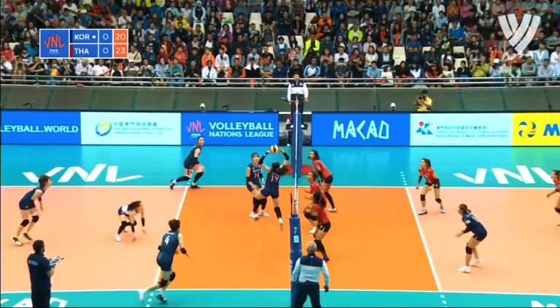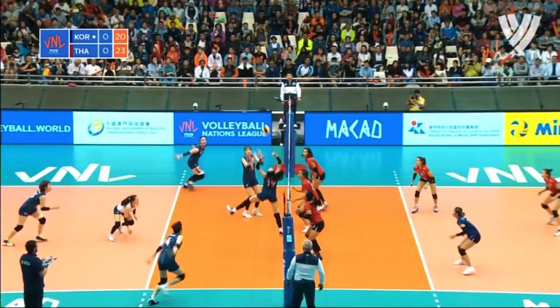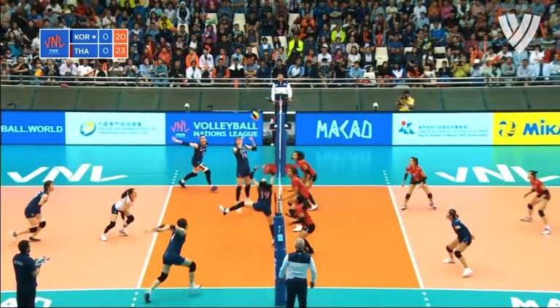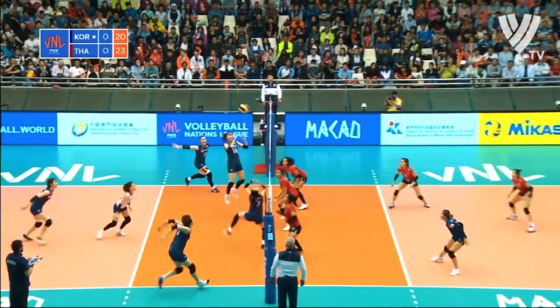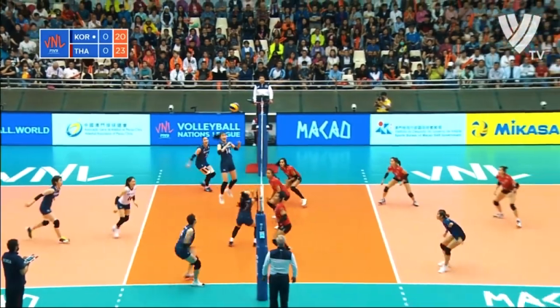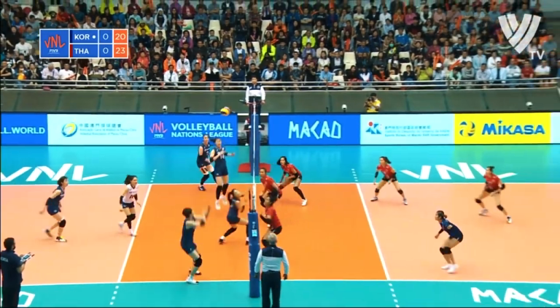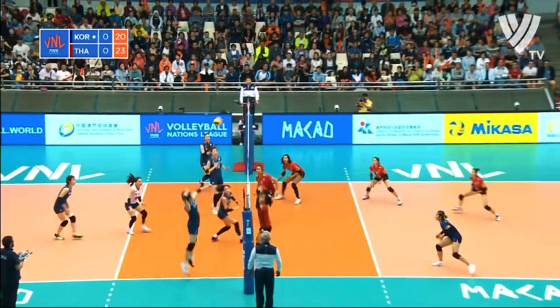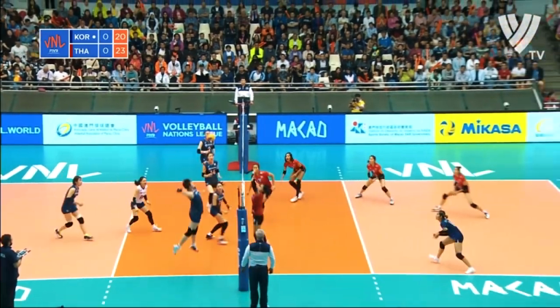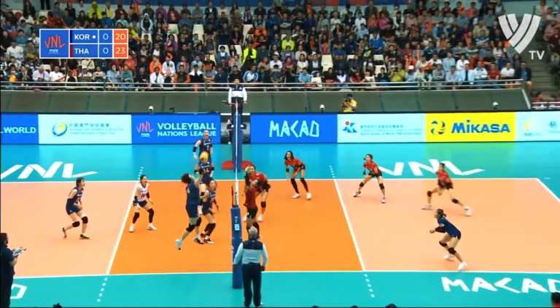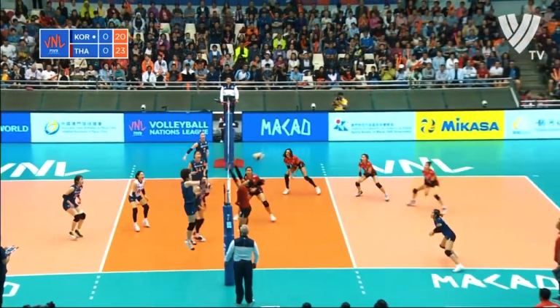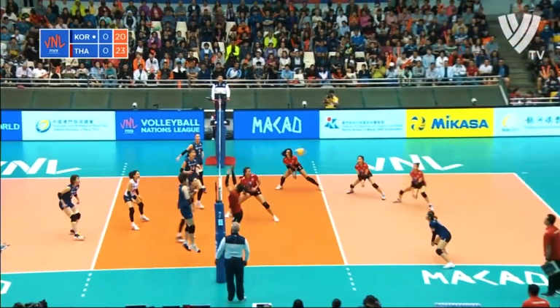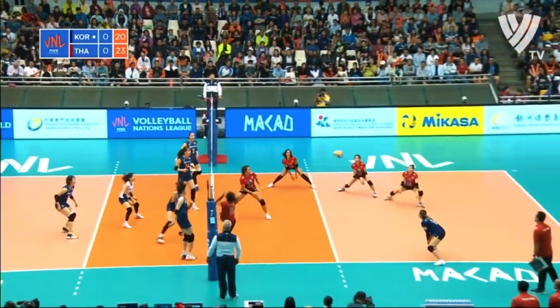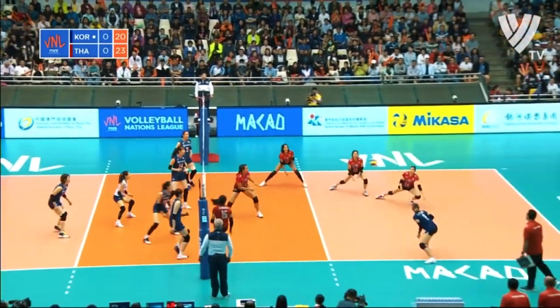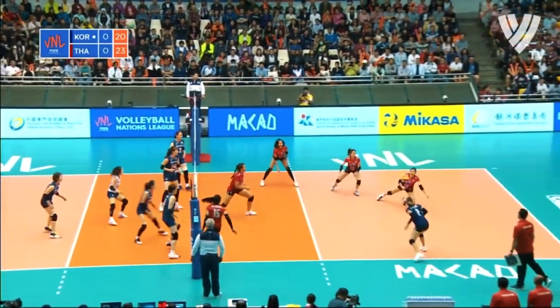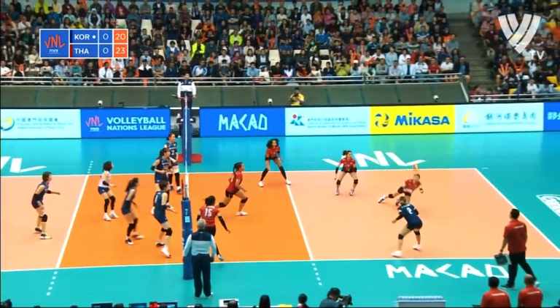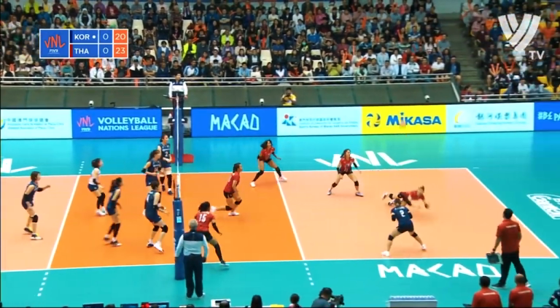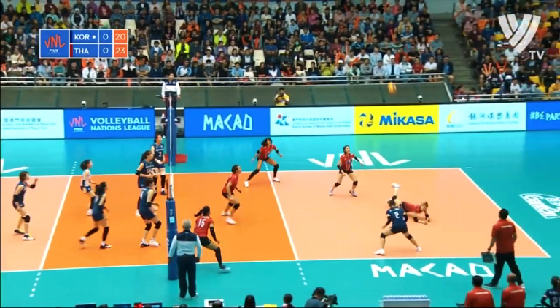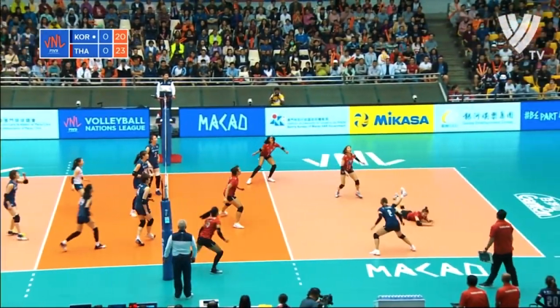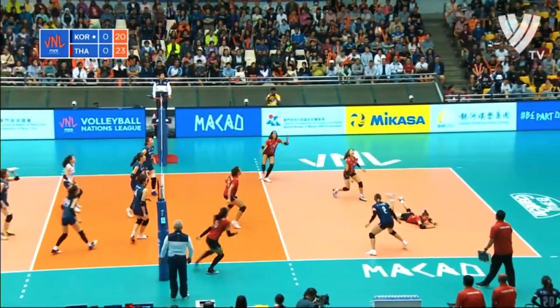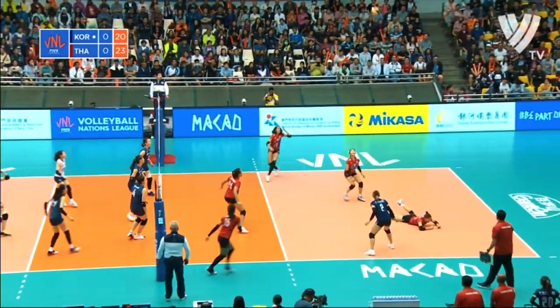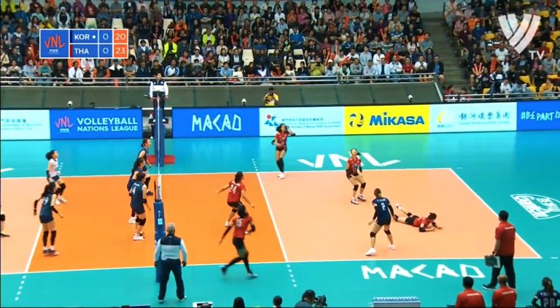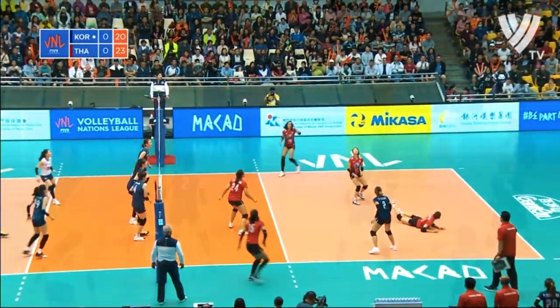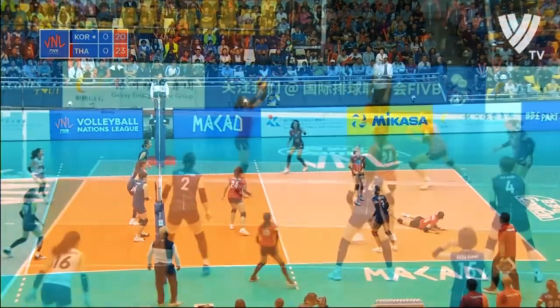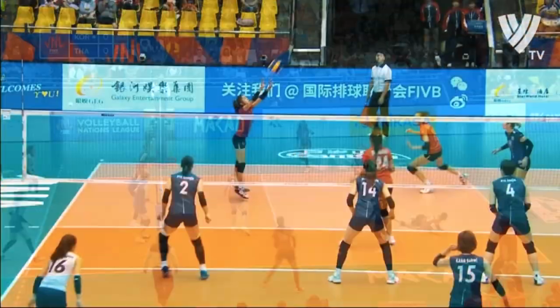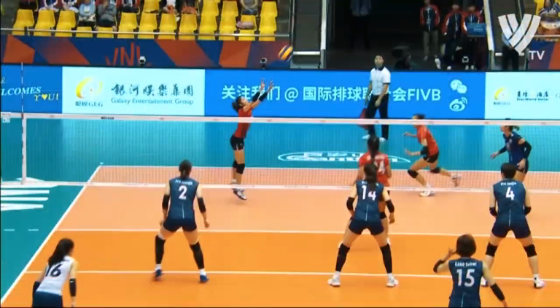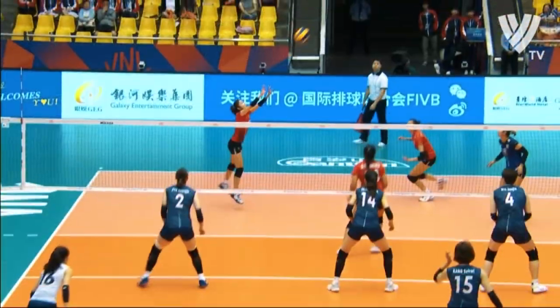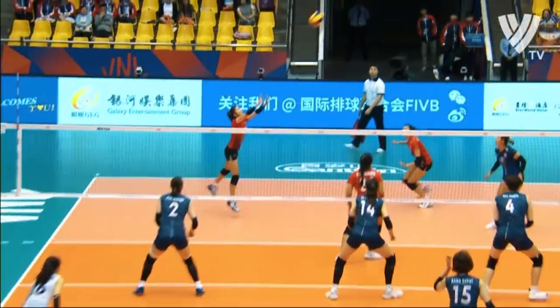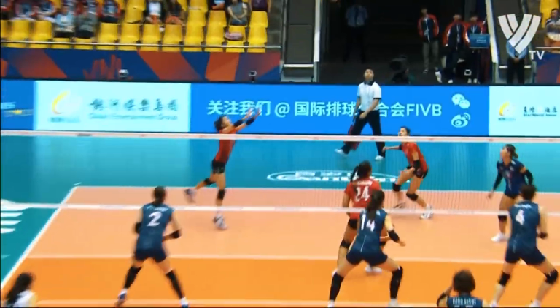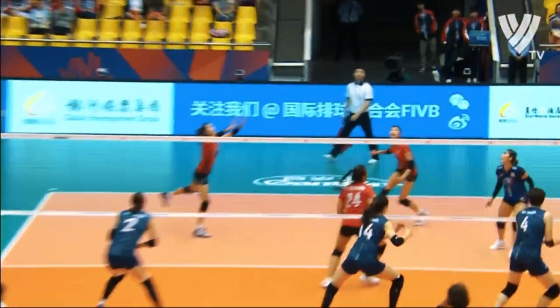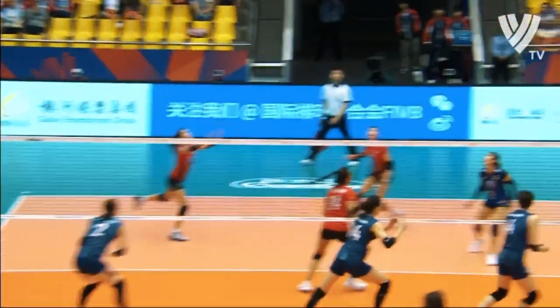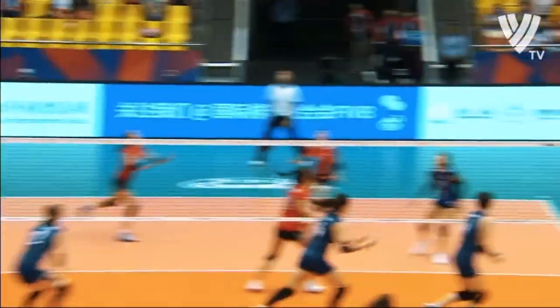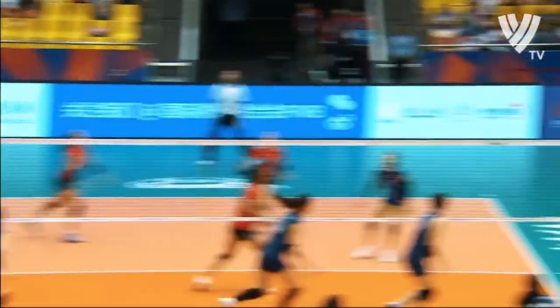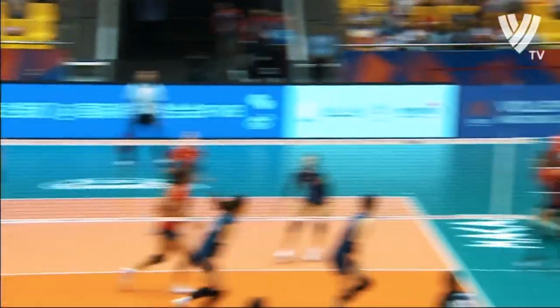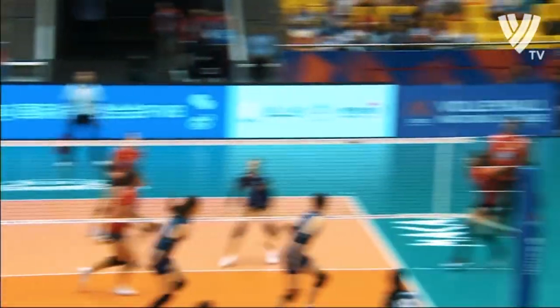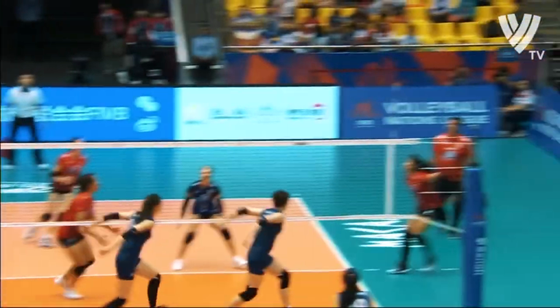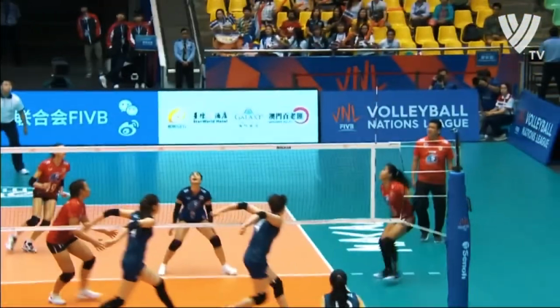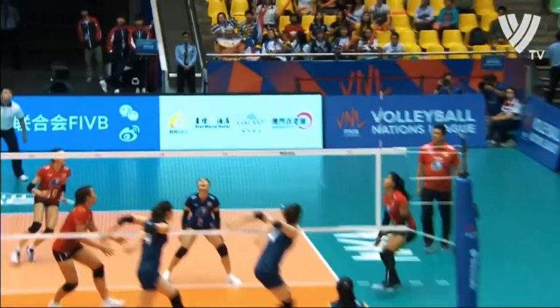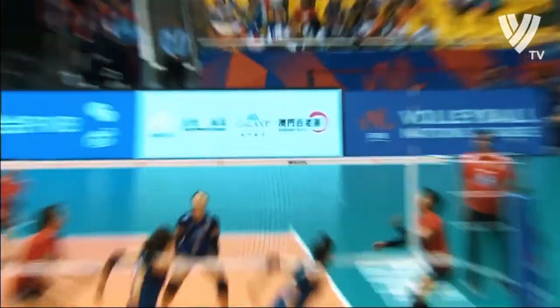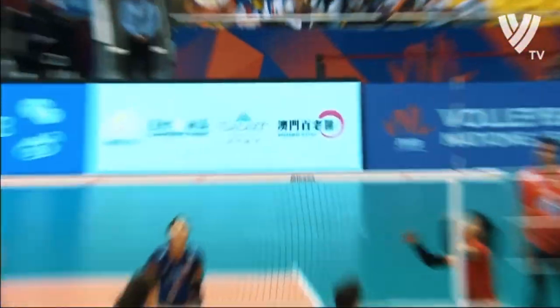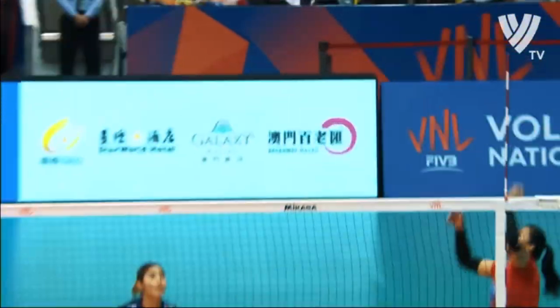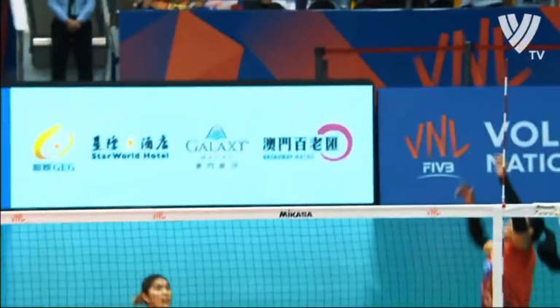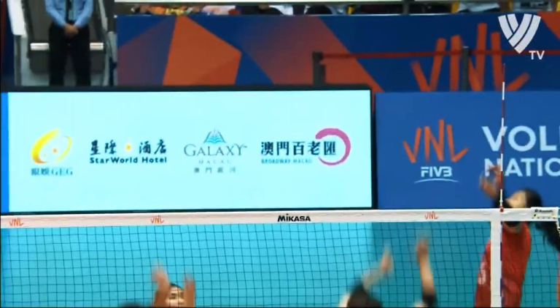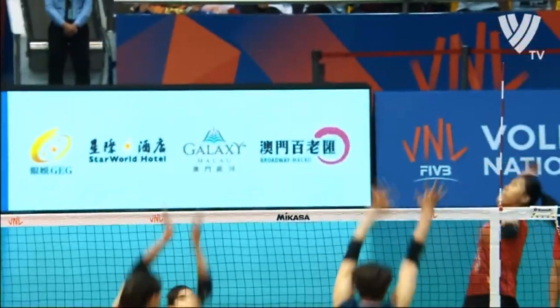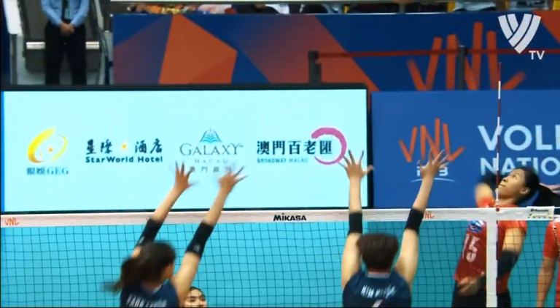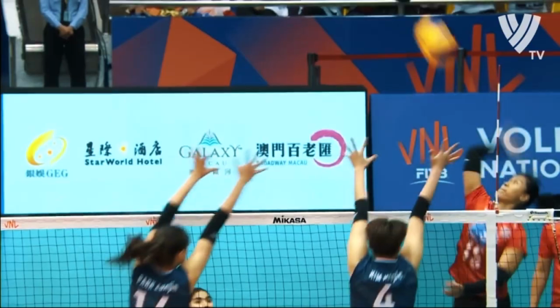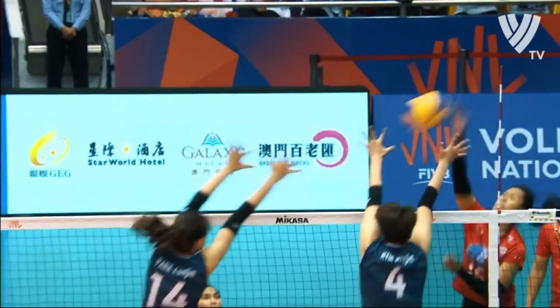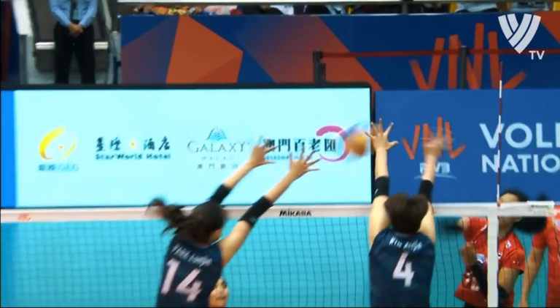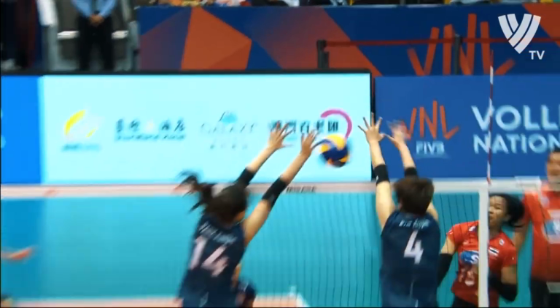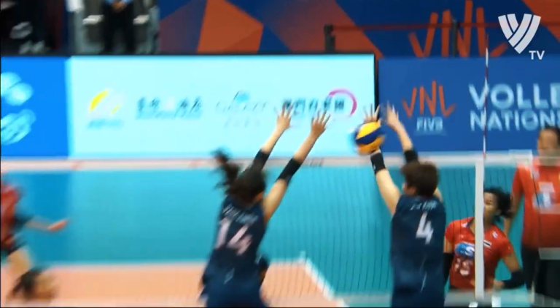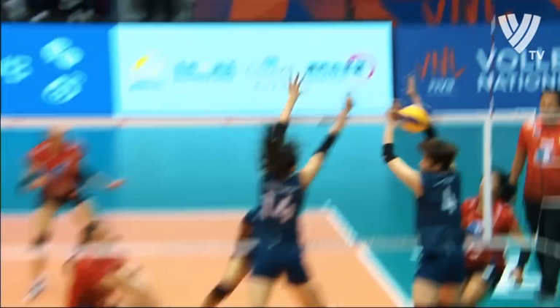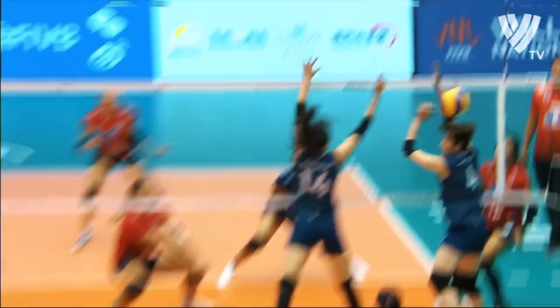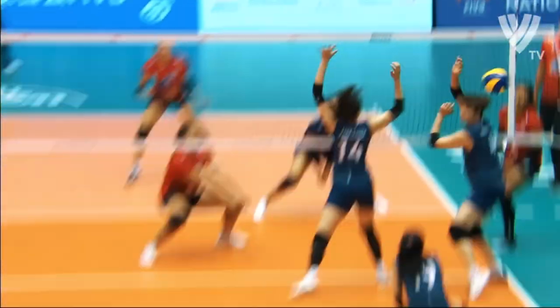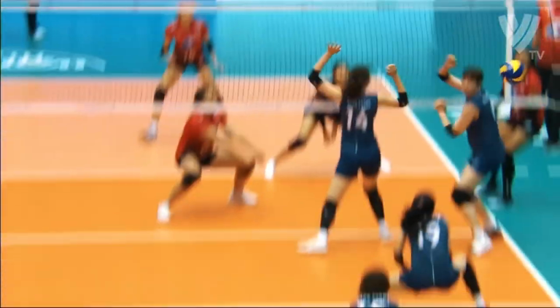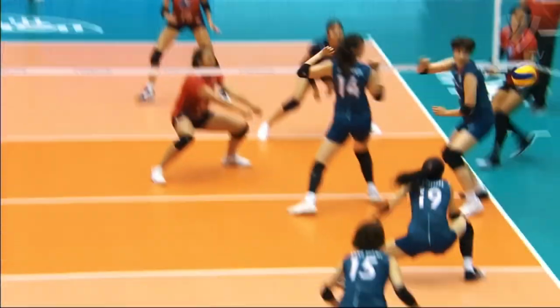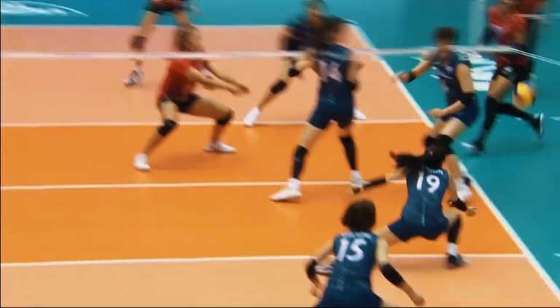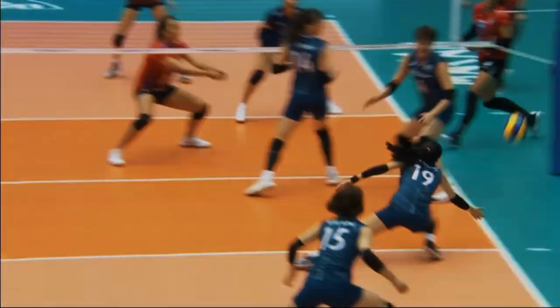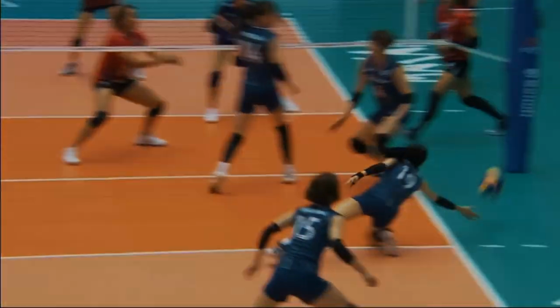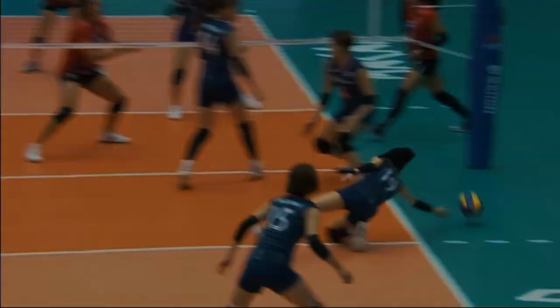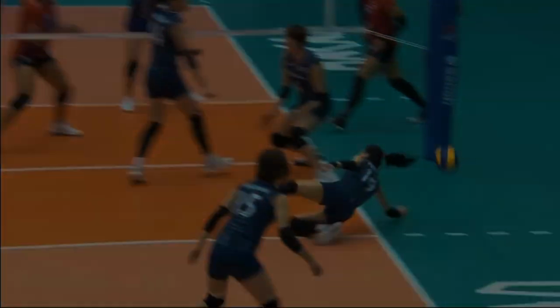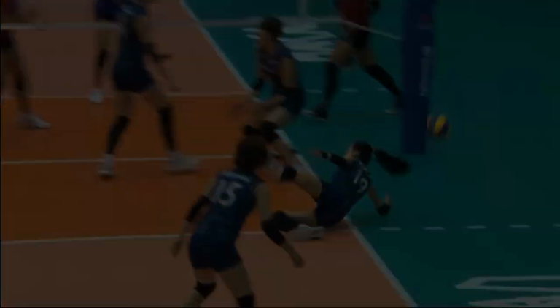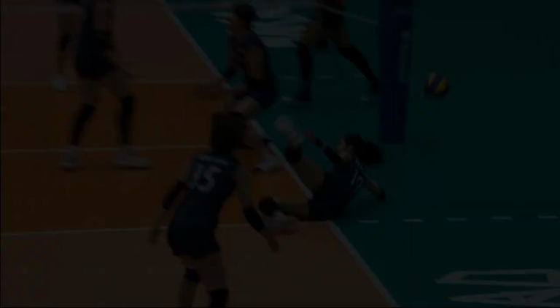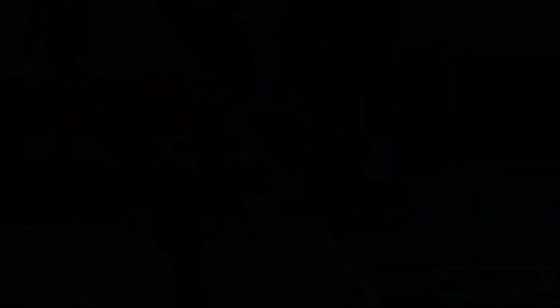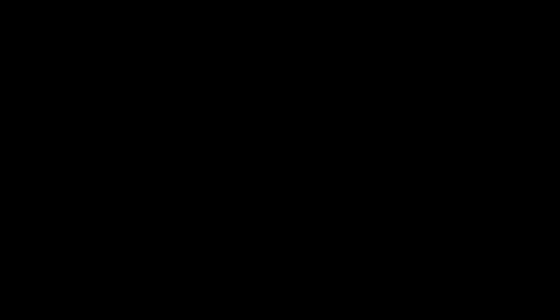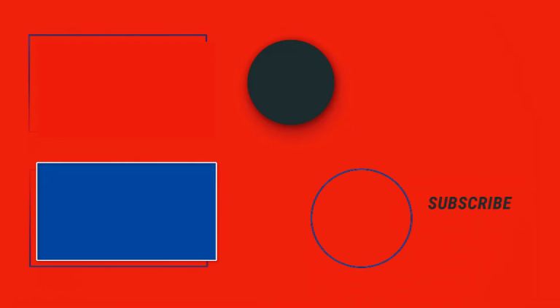But they'll get a chance at the point here. Big scorer for Korea — she's not been able to find it for her team here.